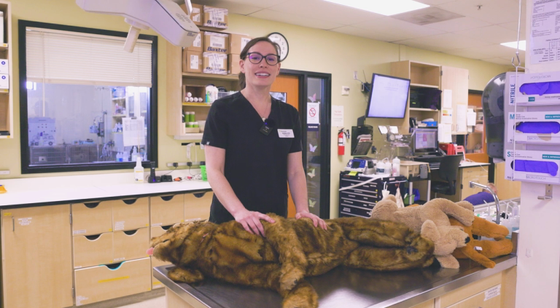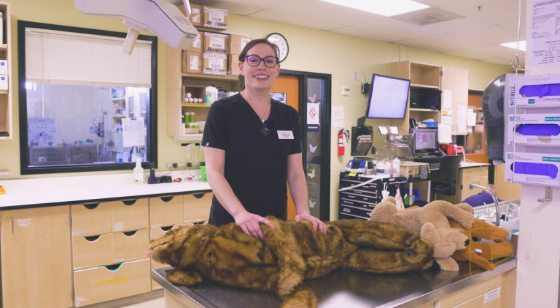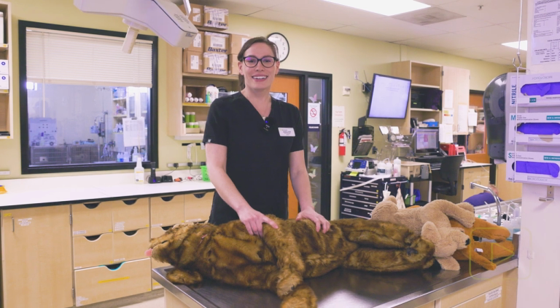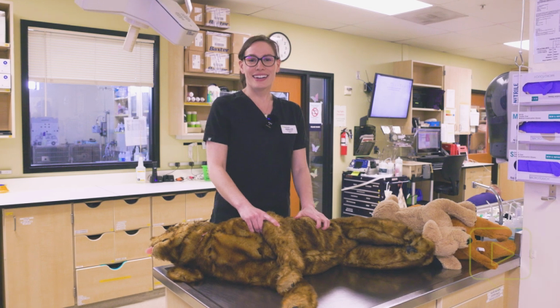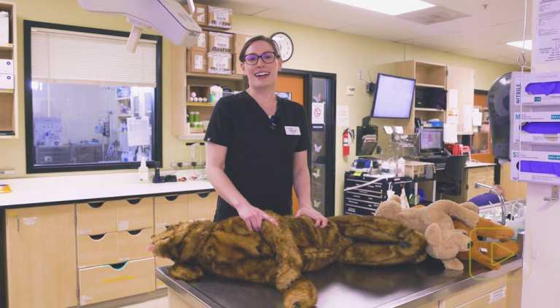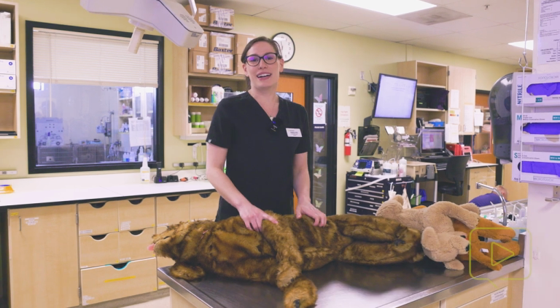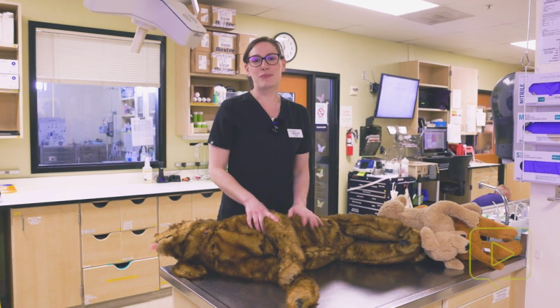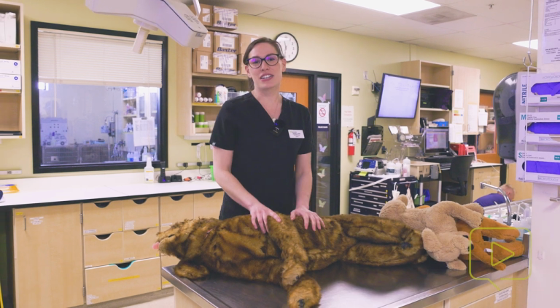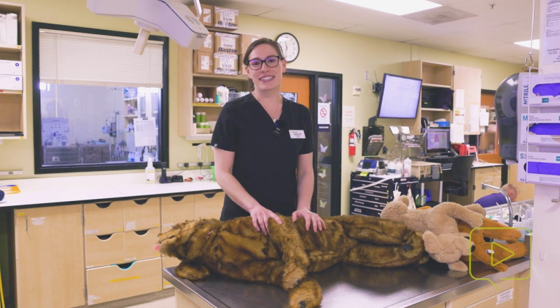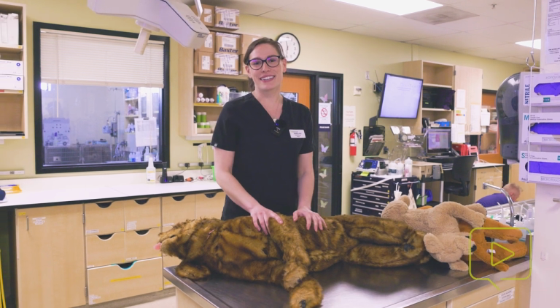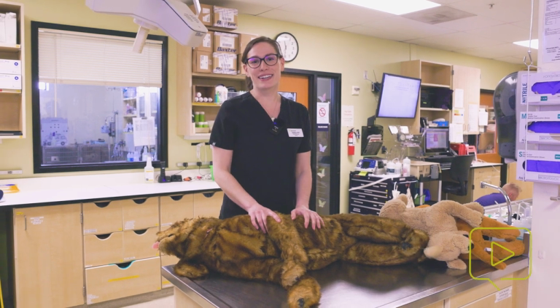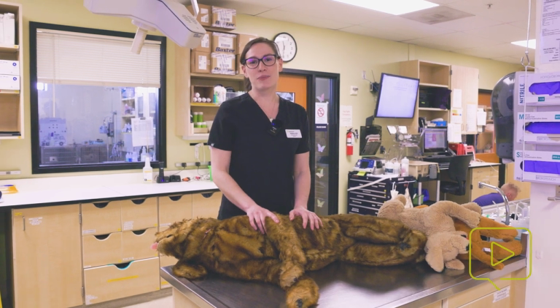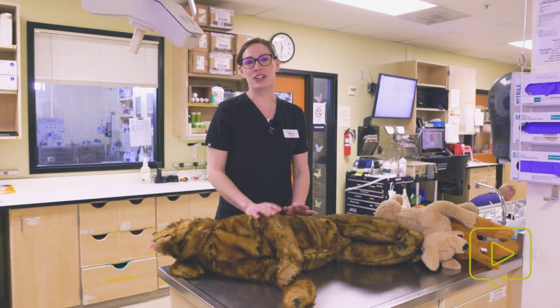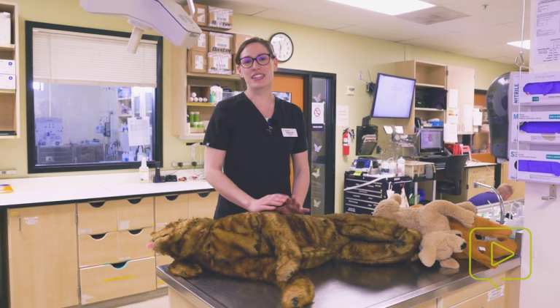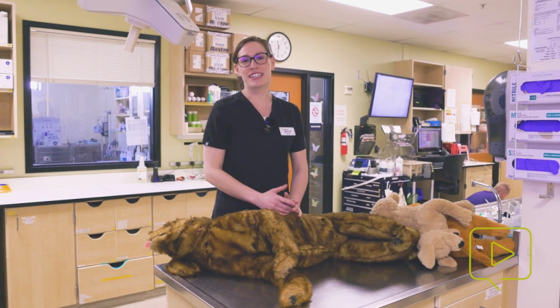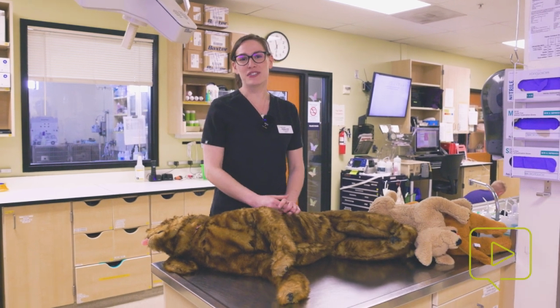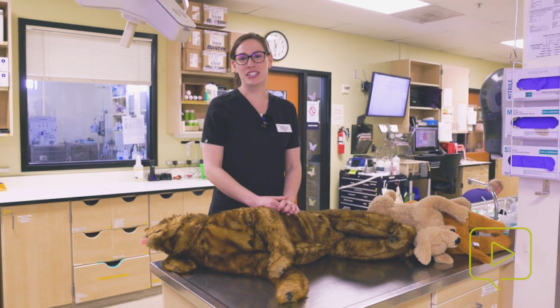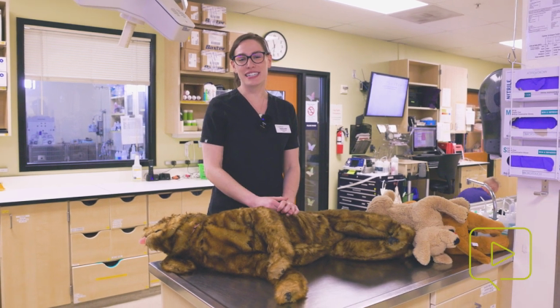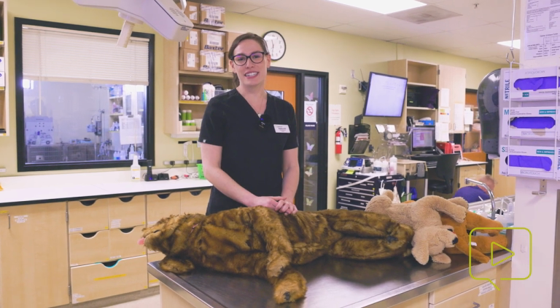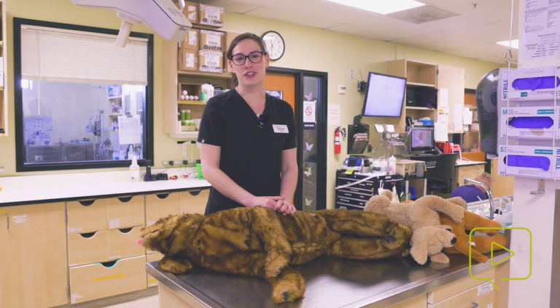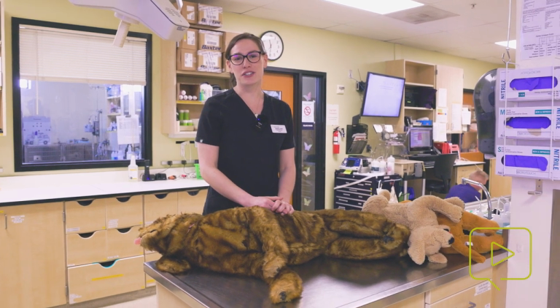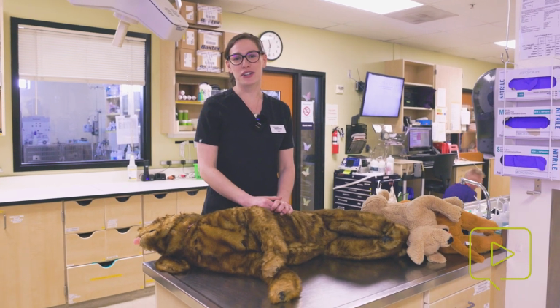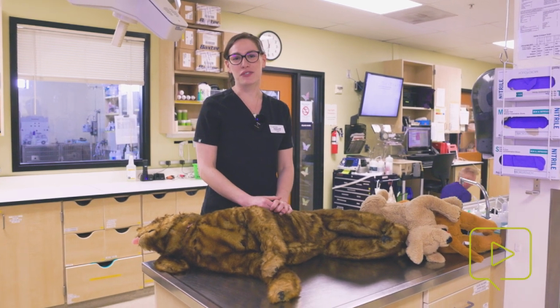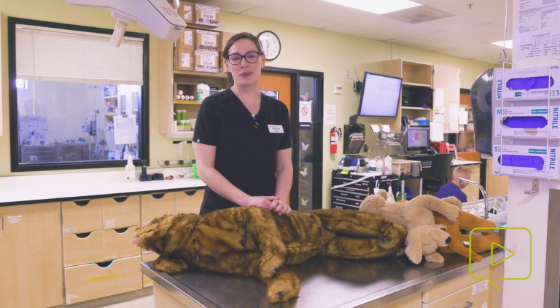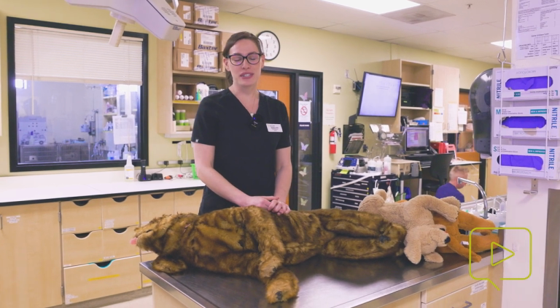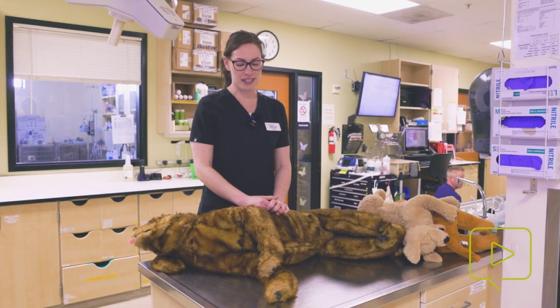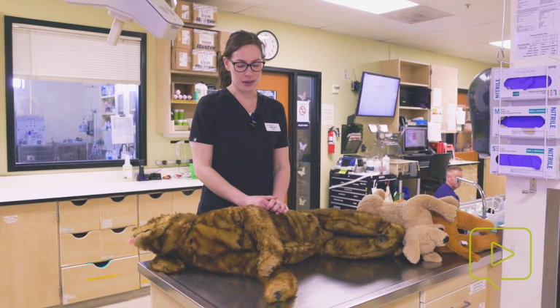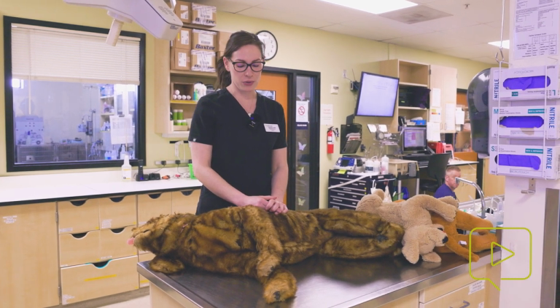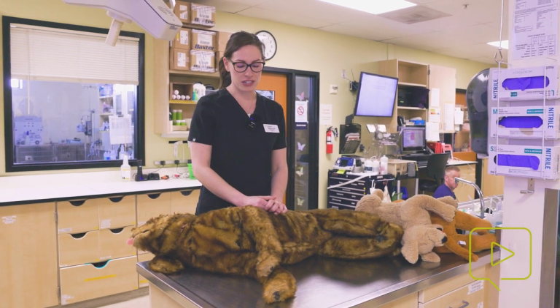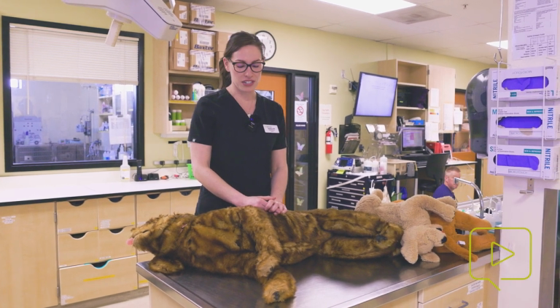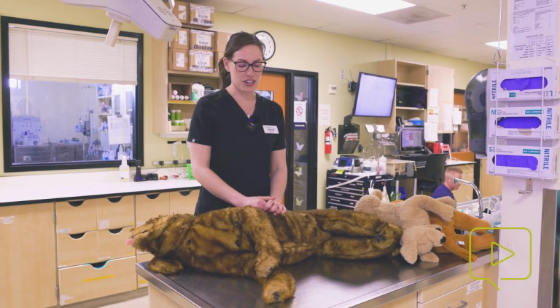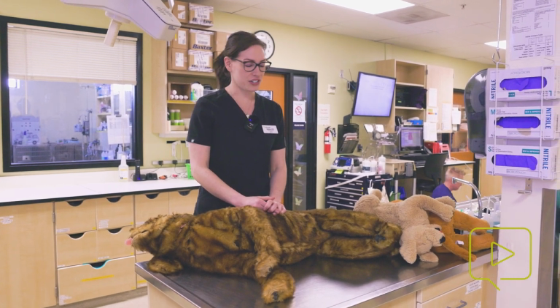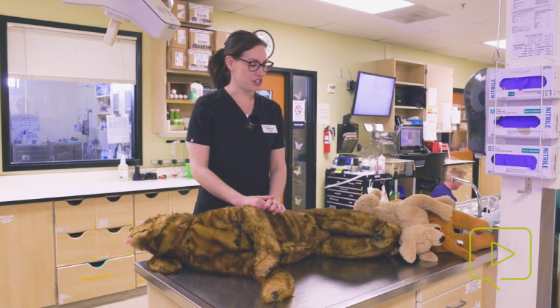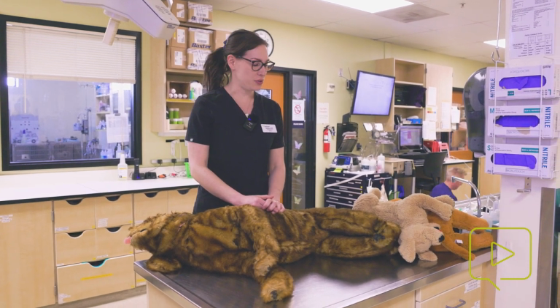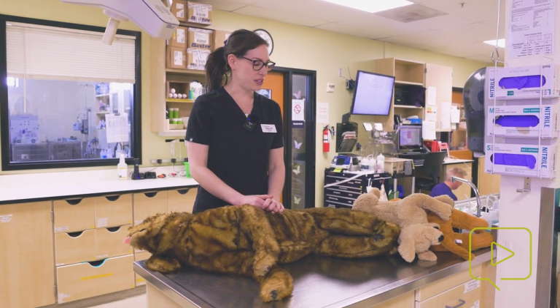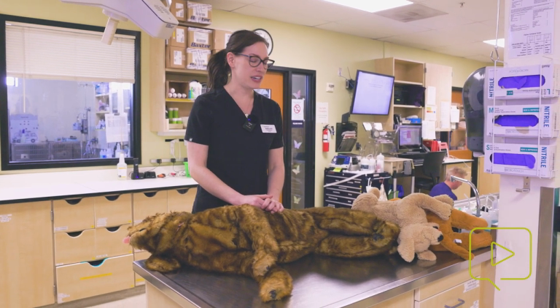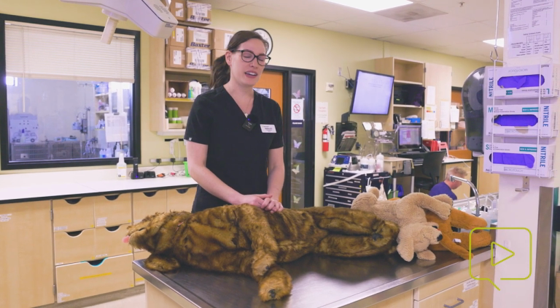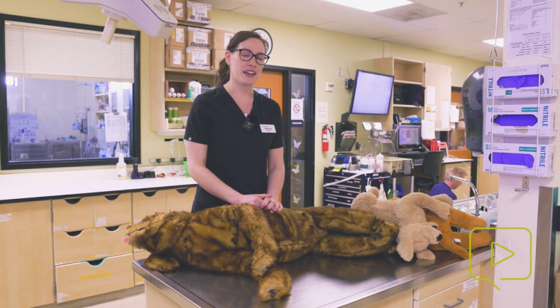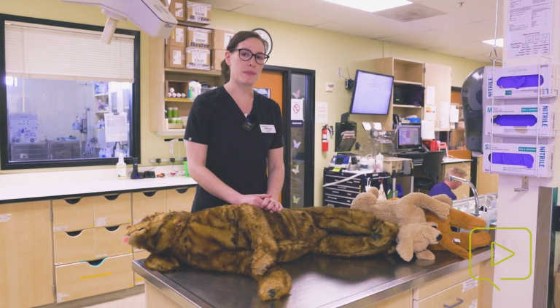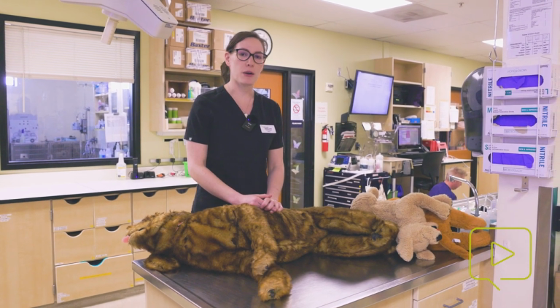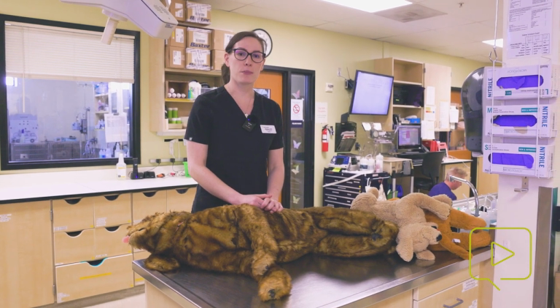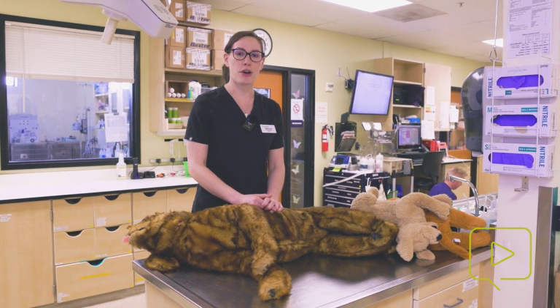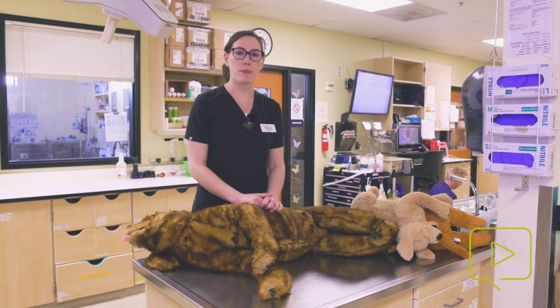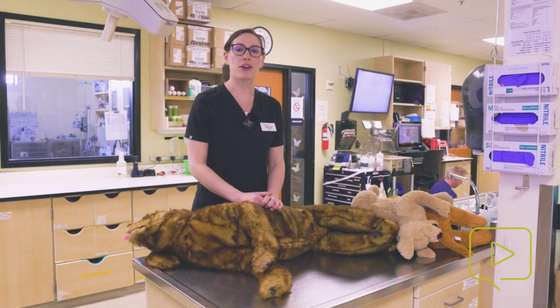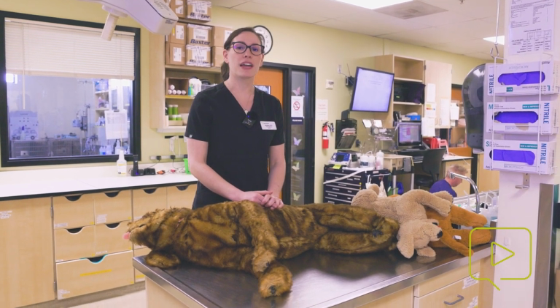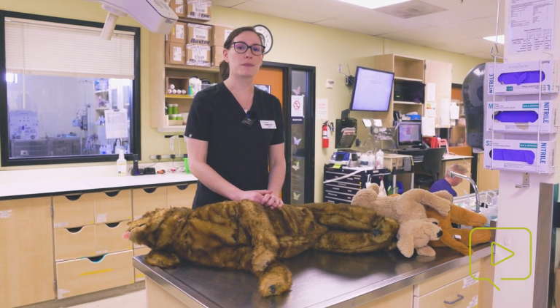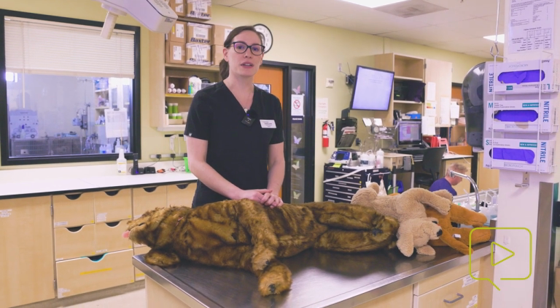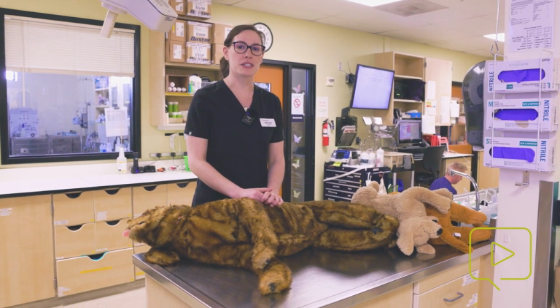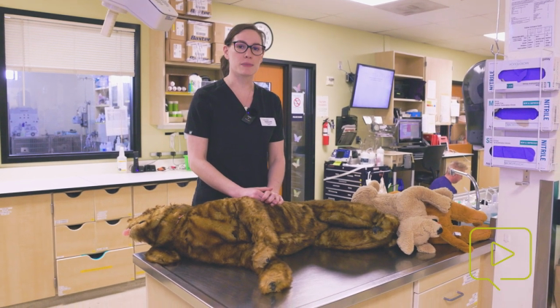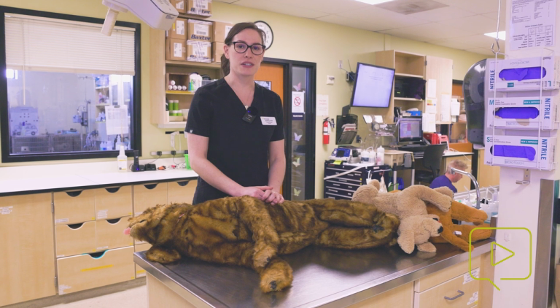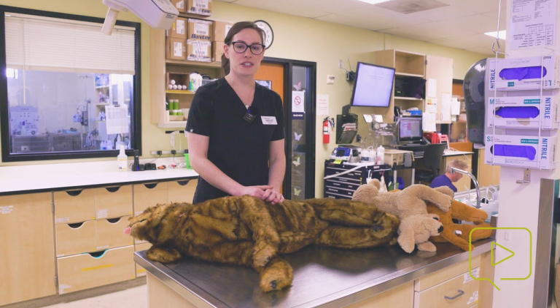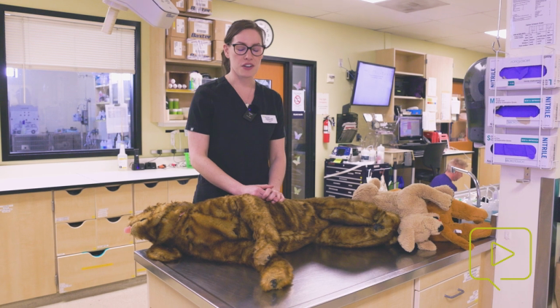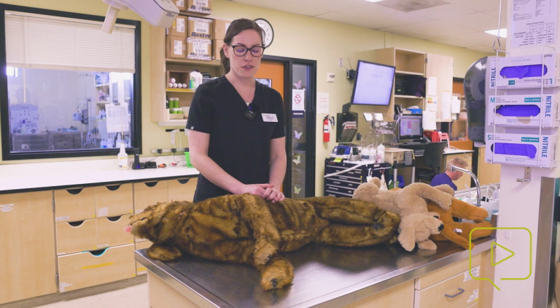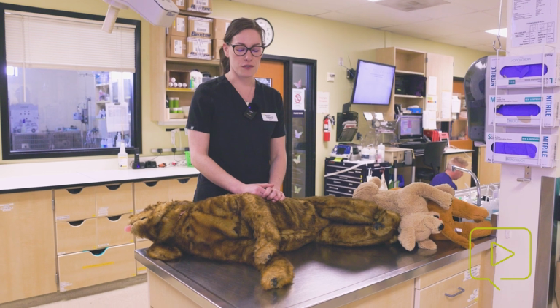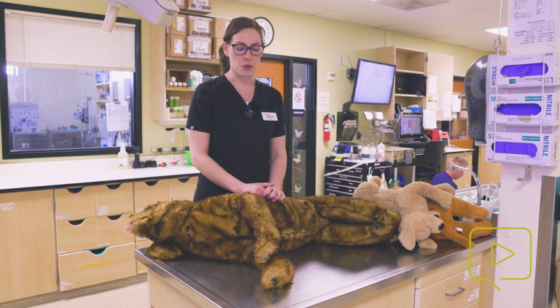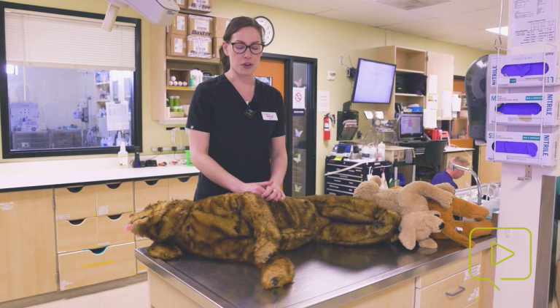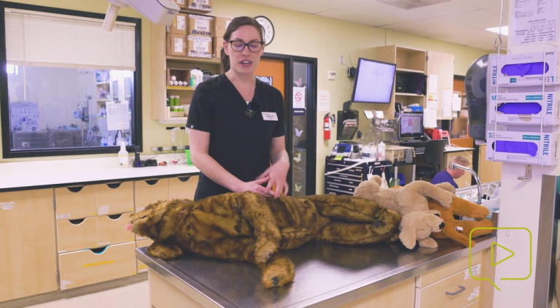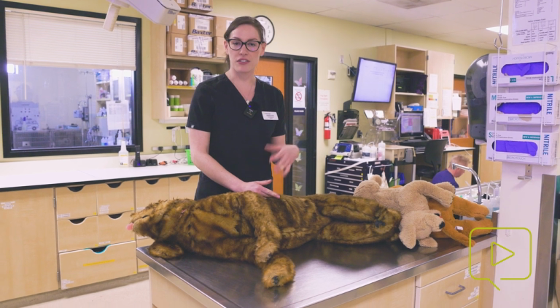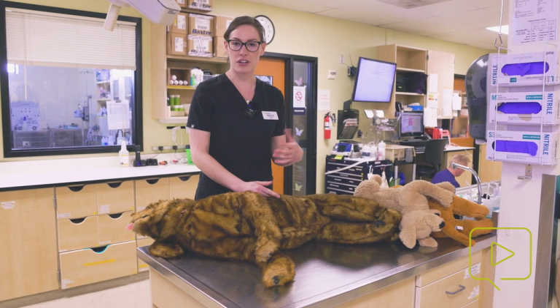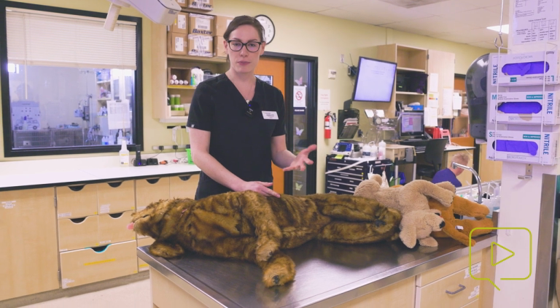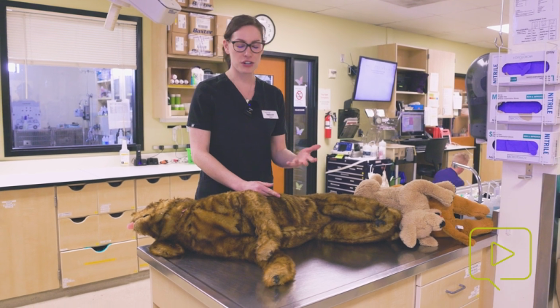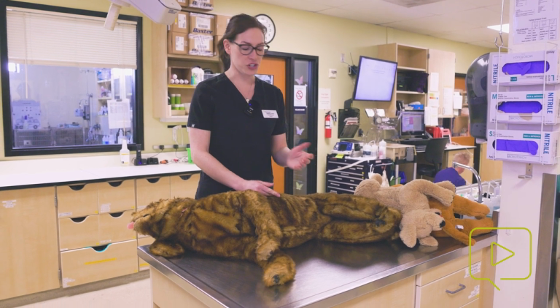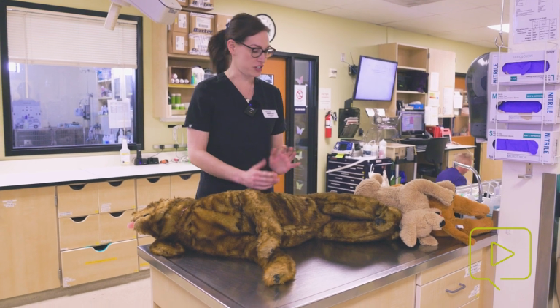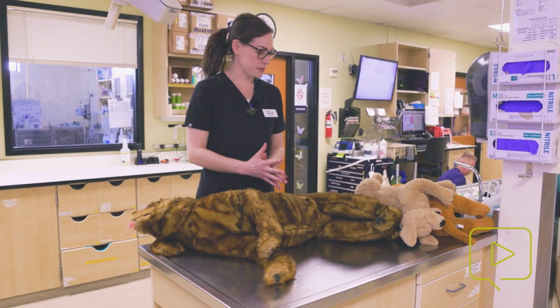Hi, I'm Jessica and I'm one of the CVTs here at Dove Lewis. I'm going to talk to you today about proper hand placement for giving compressions.